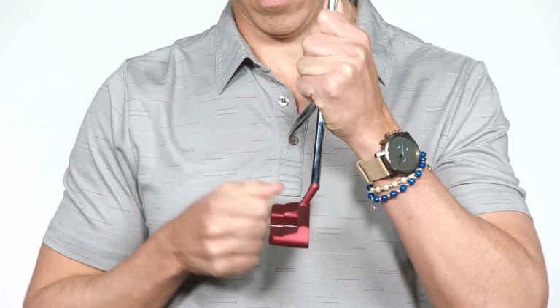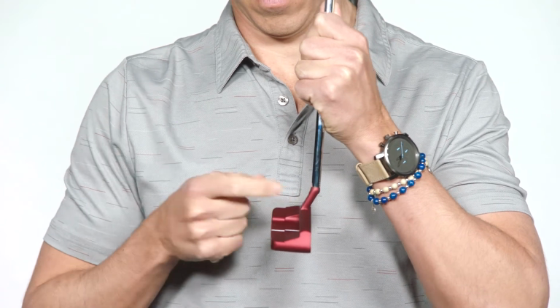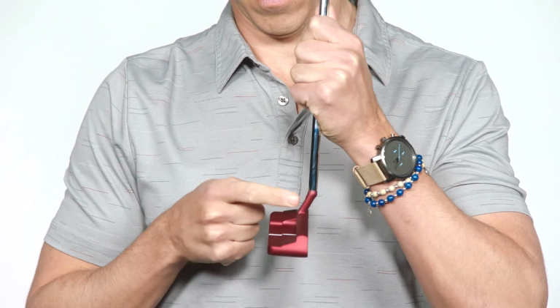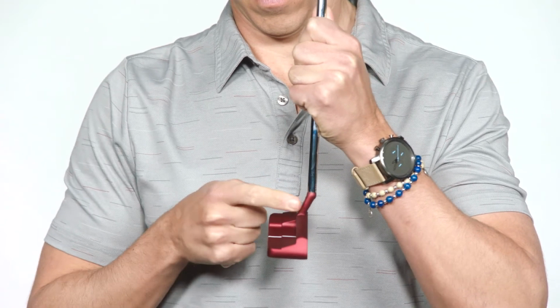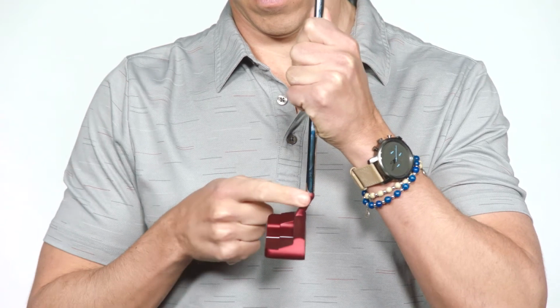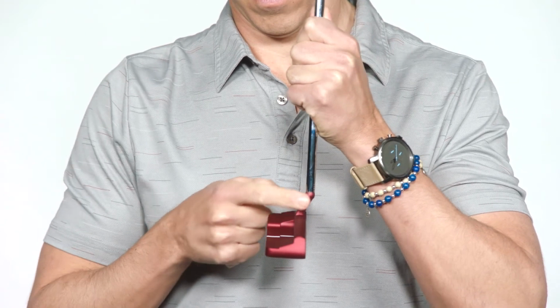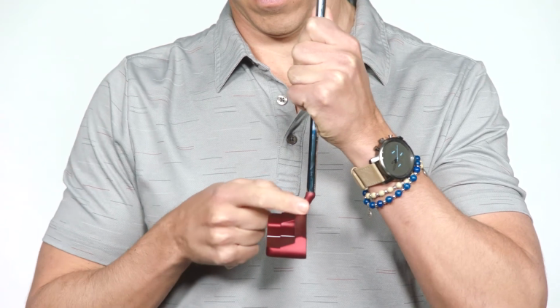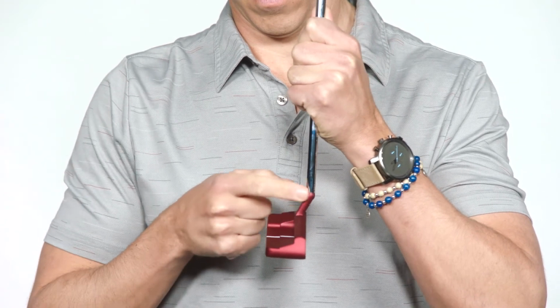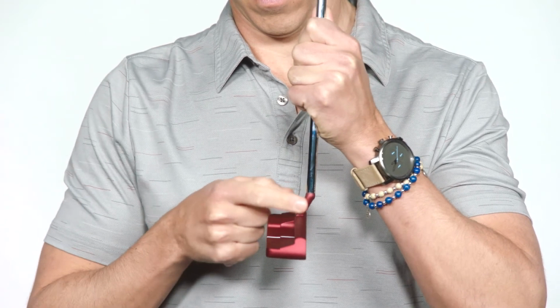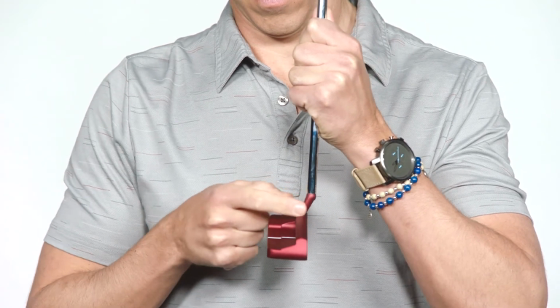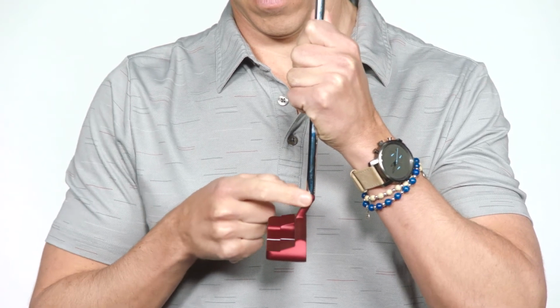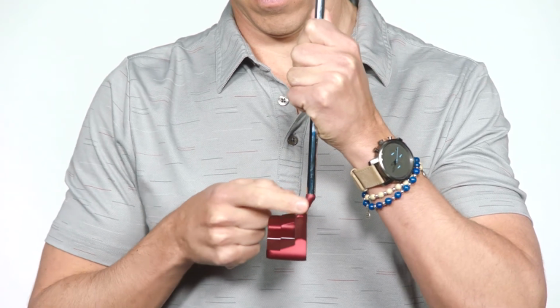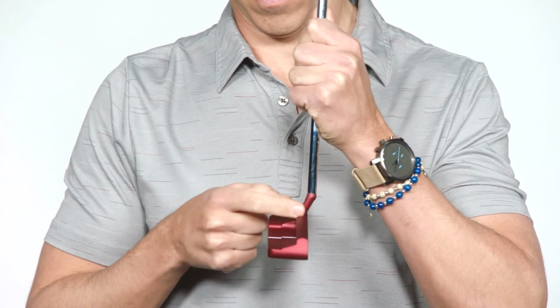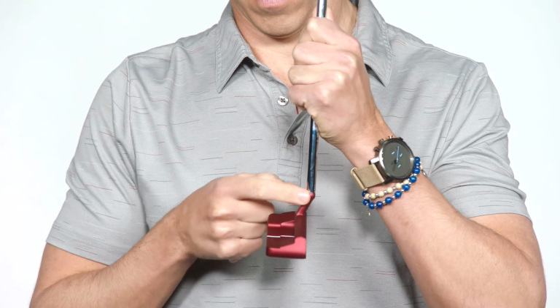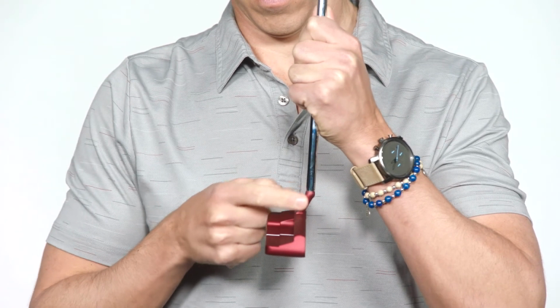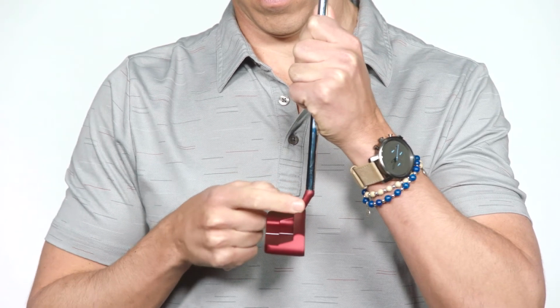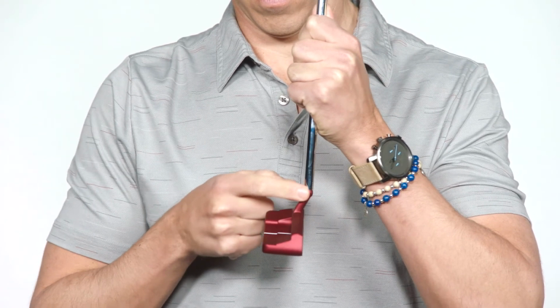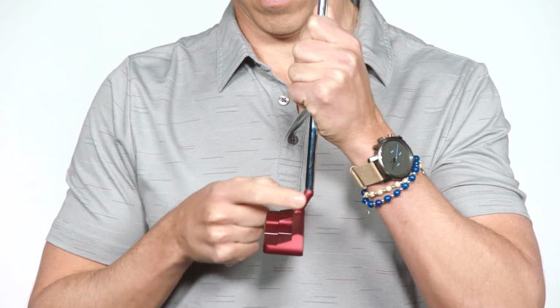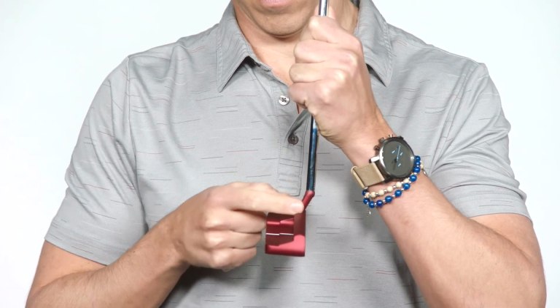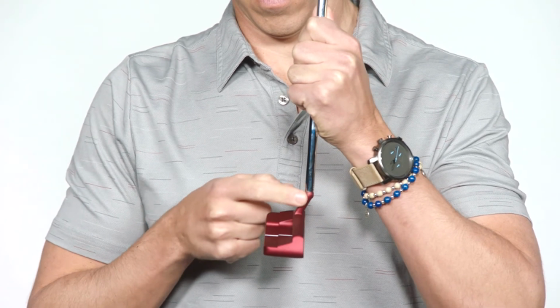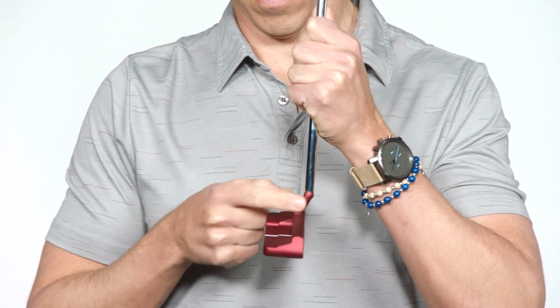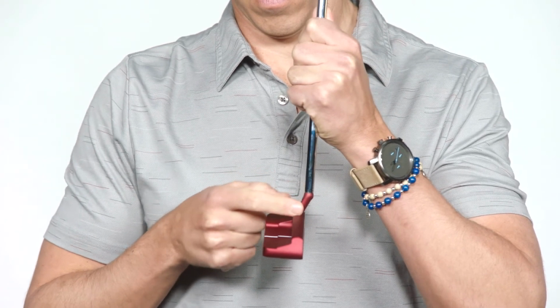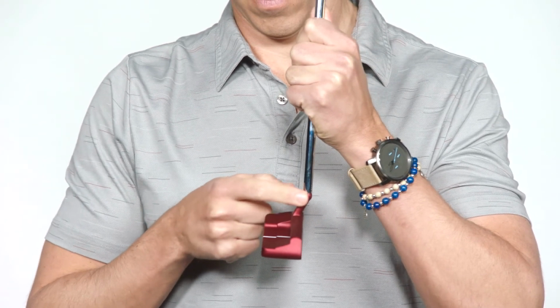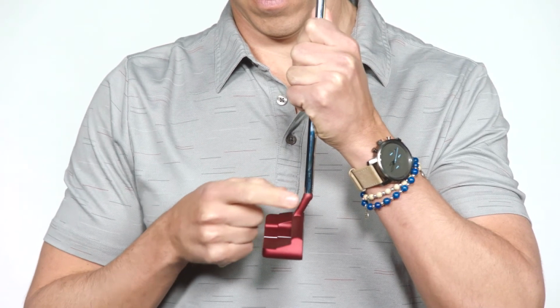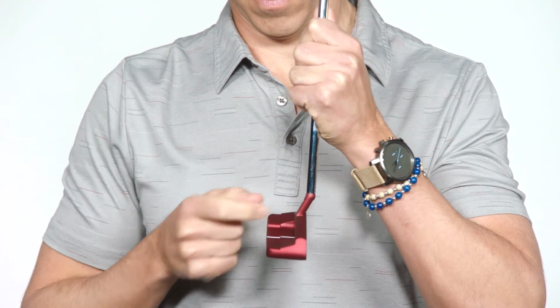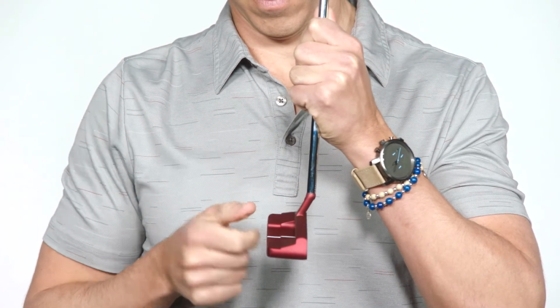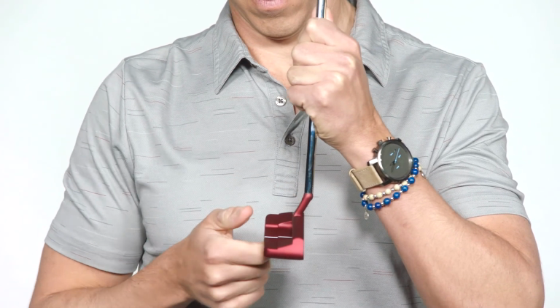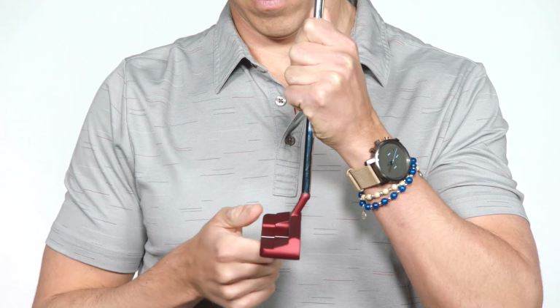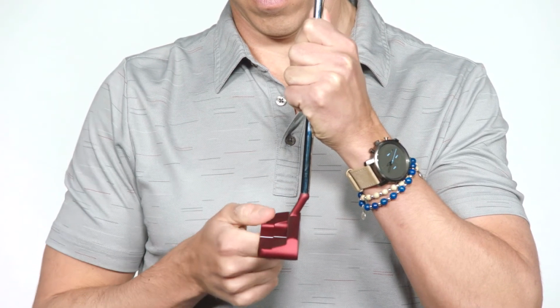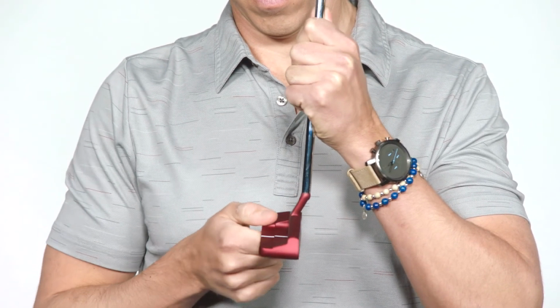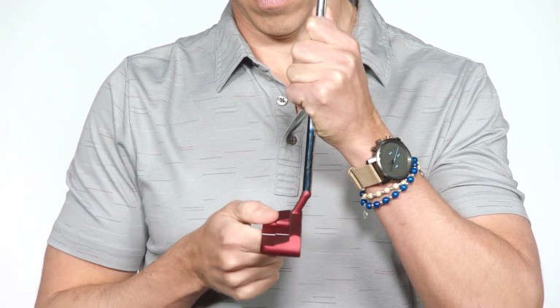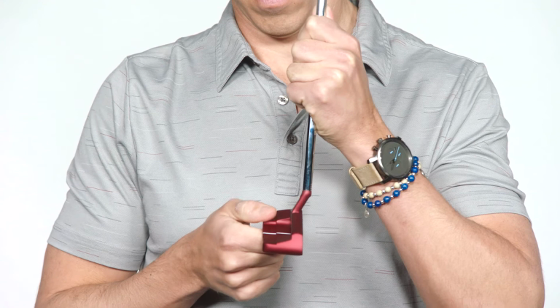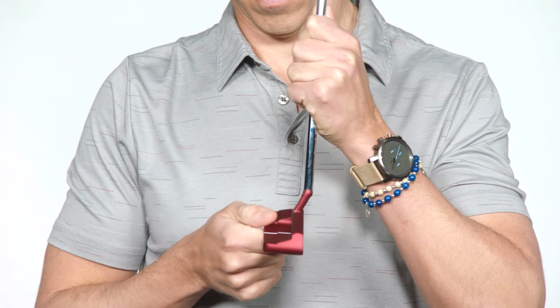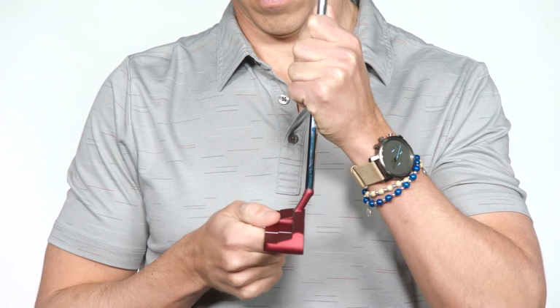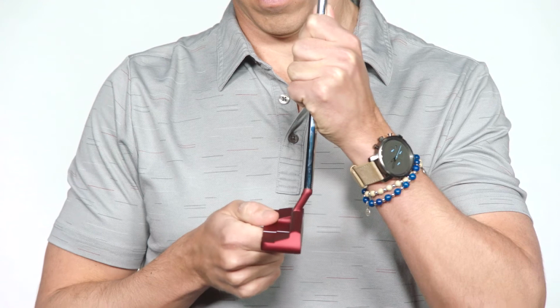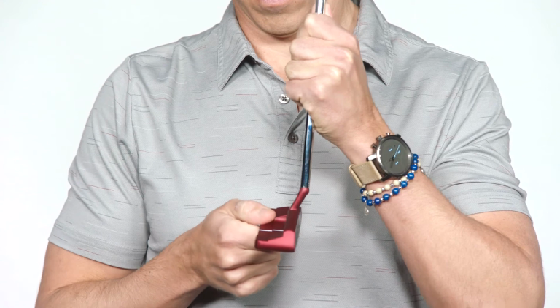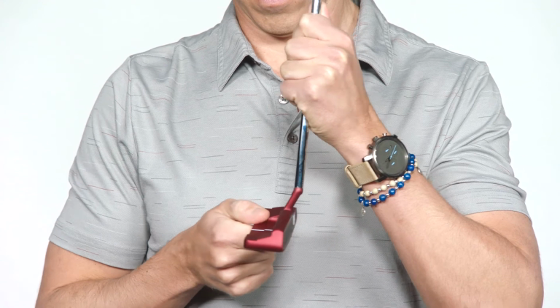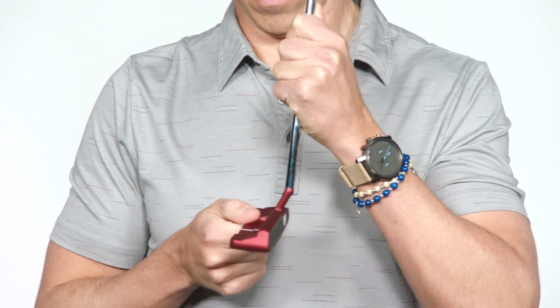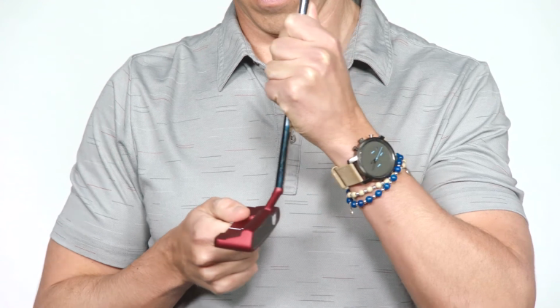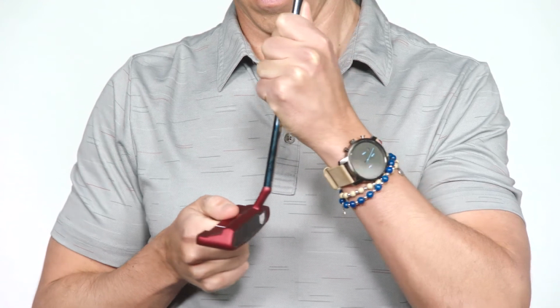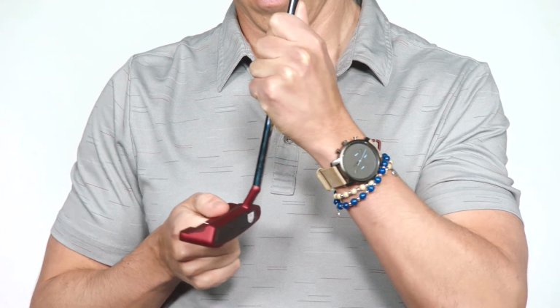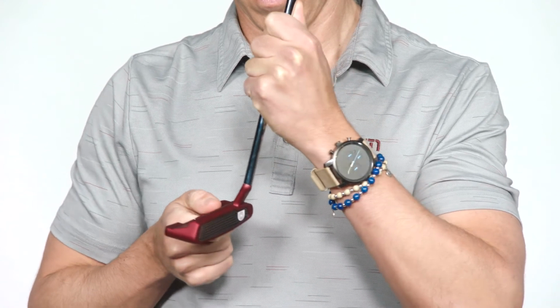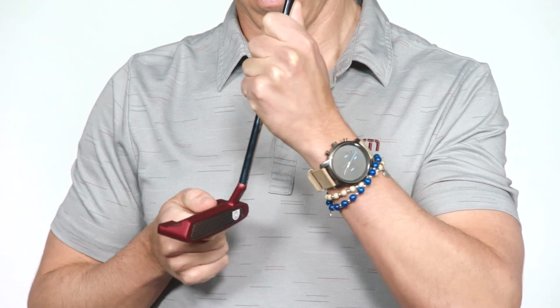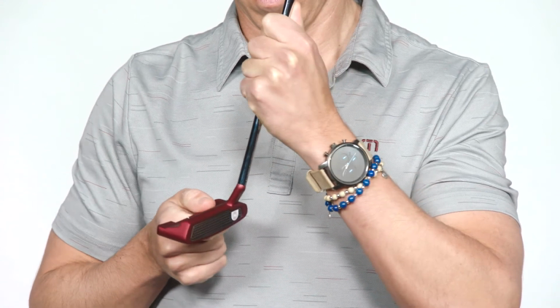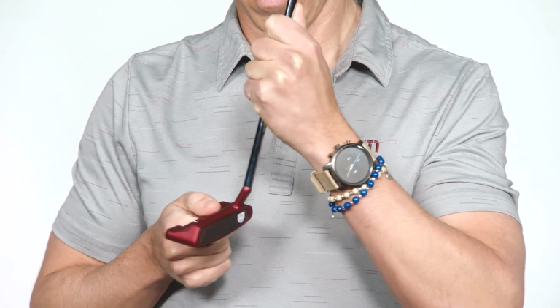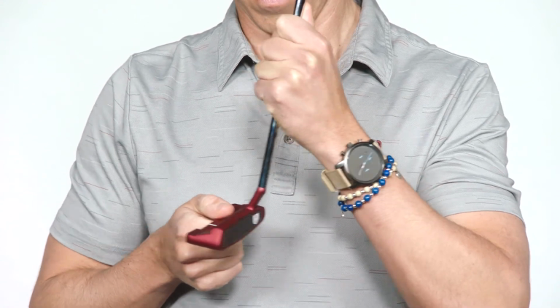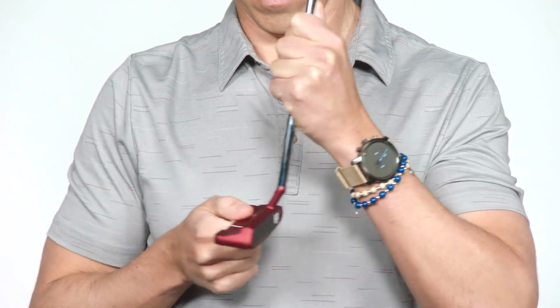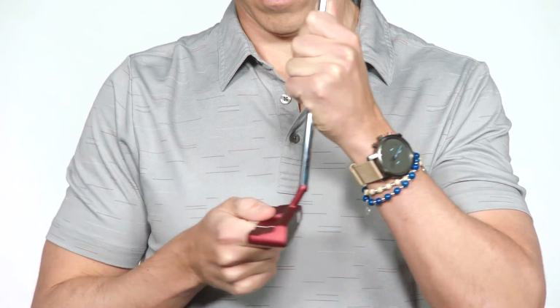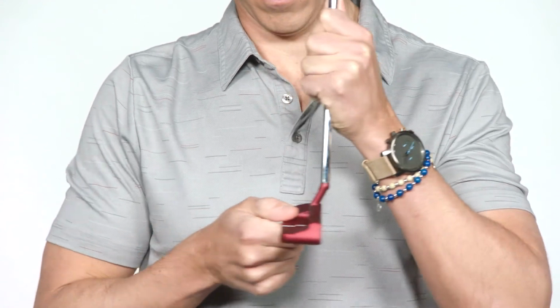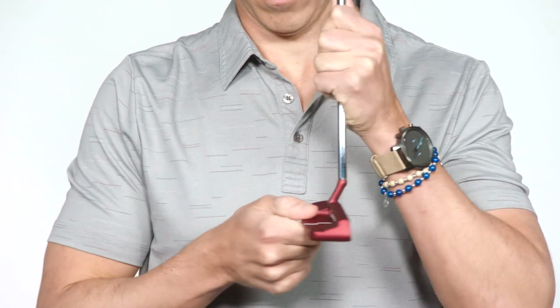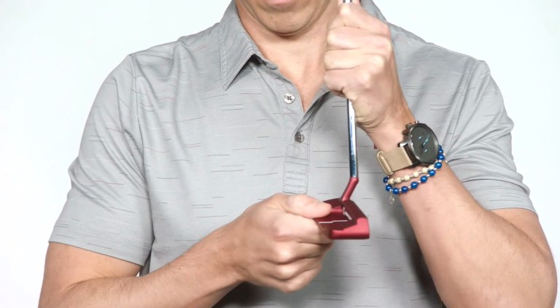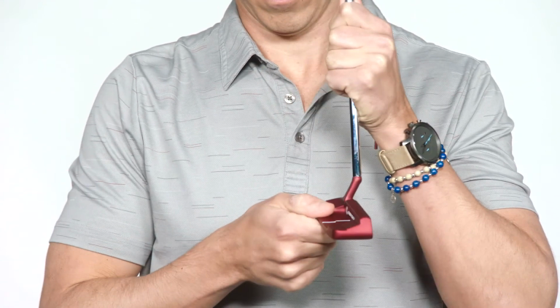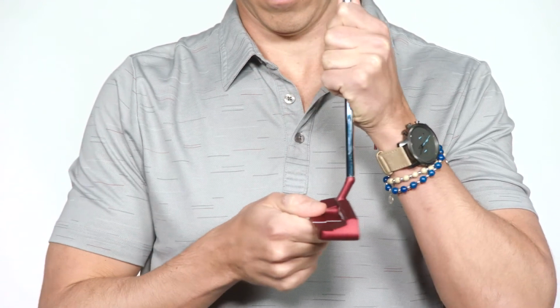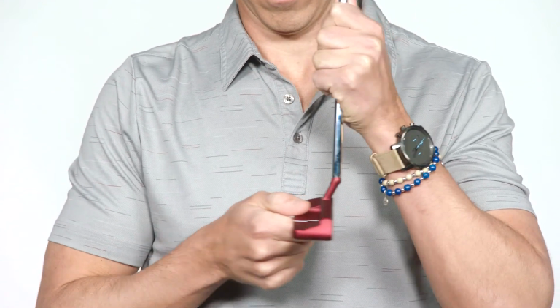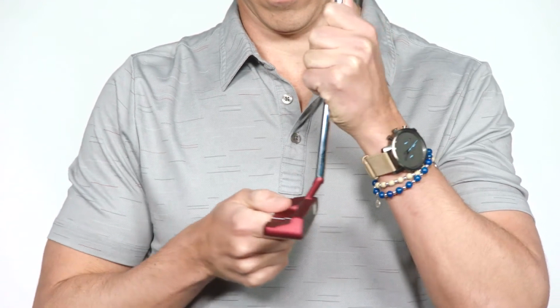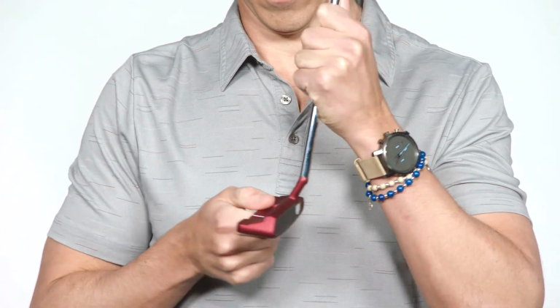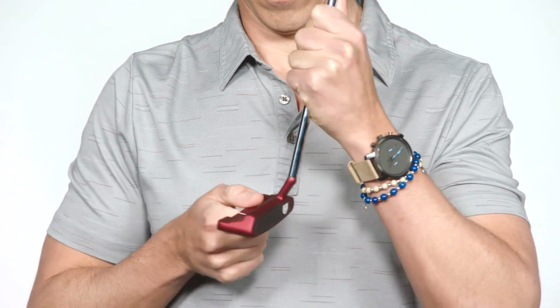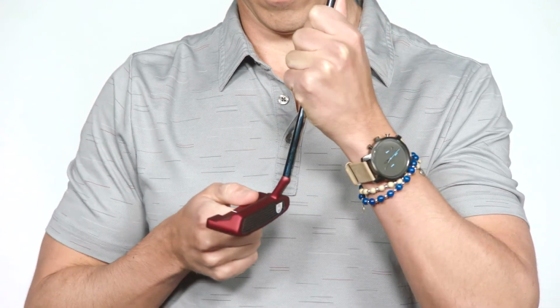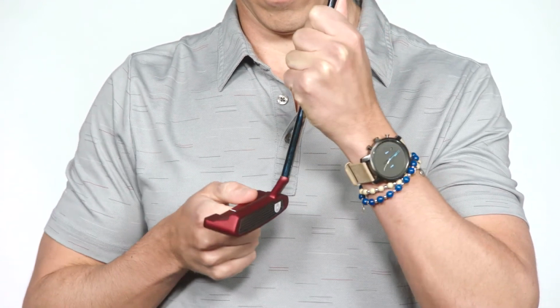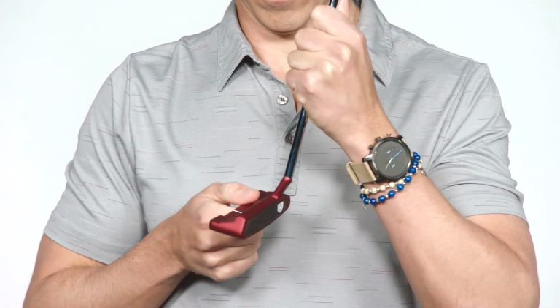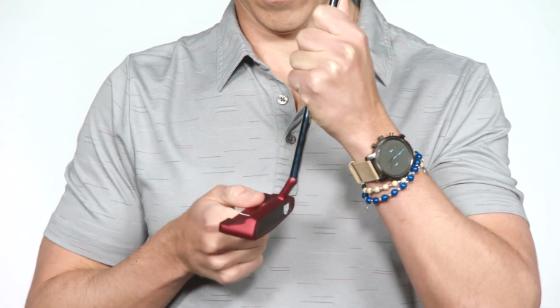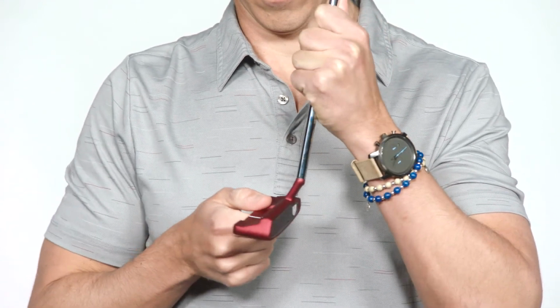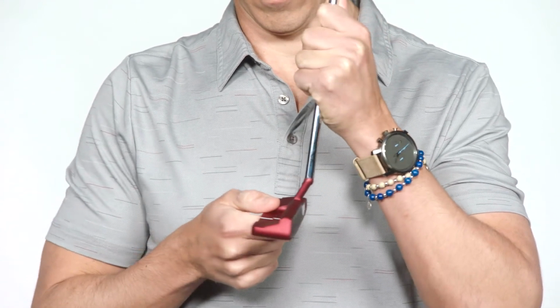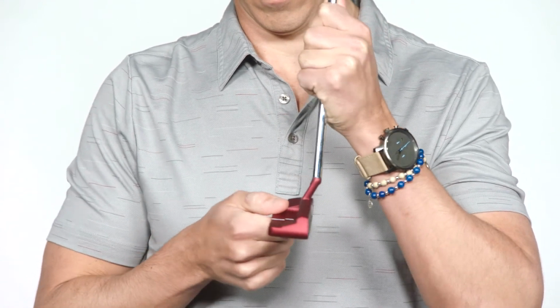This model features the new S-neck hosel design, which gives you the toe hang you need to feel the face of the putter rotate through the stroke.